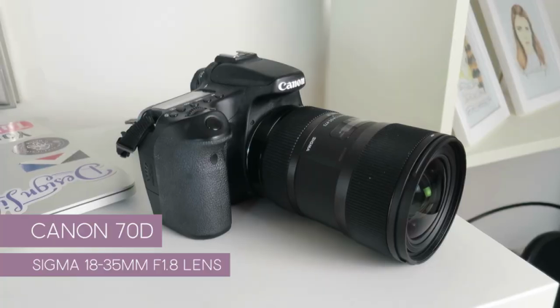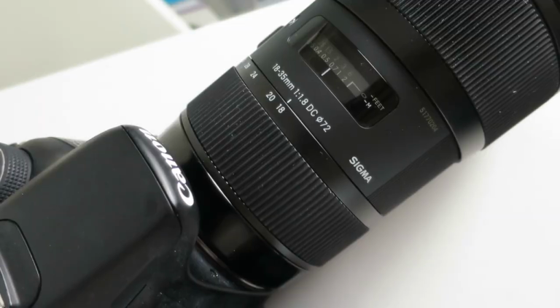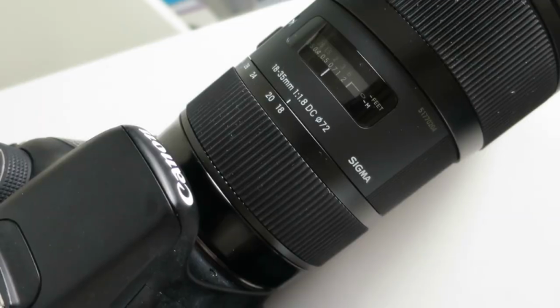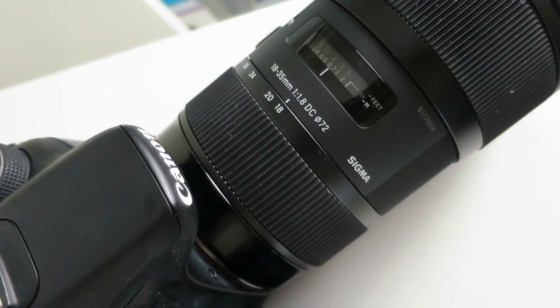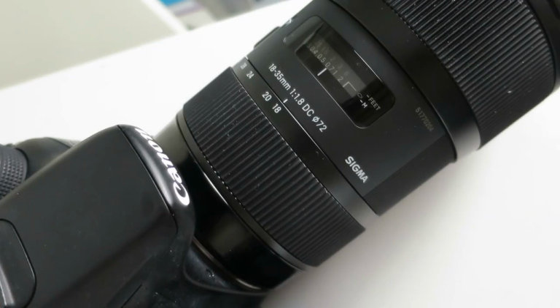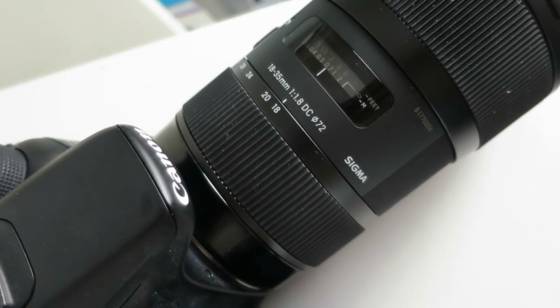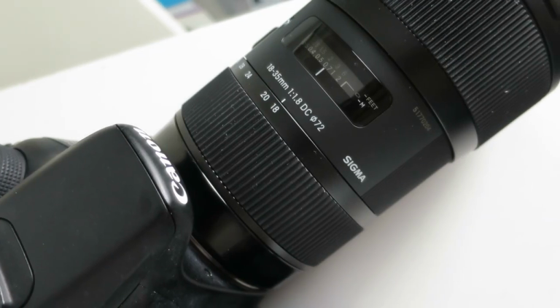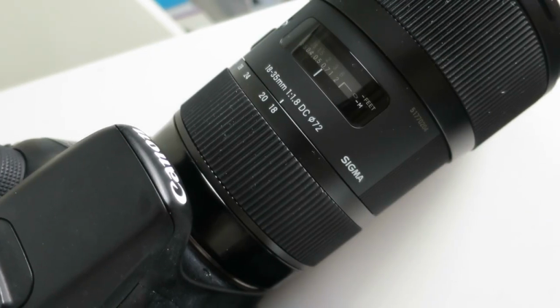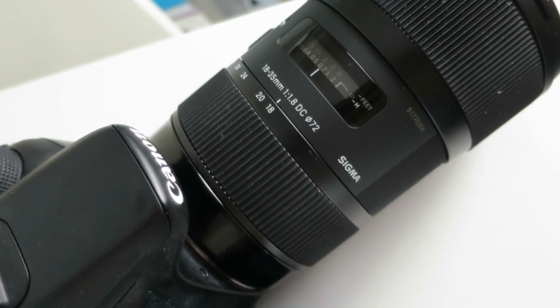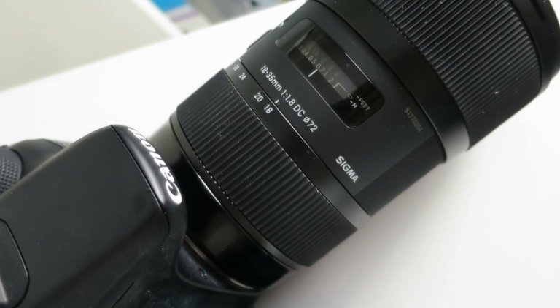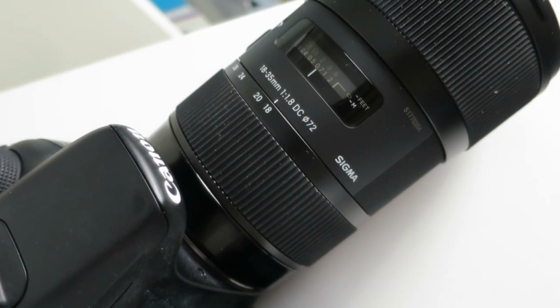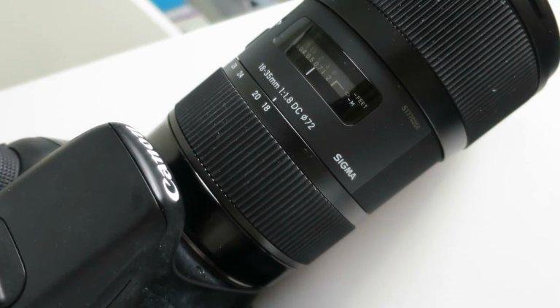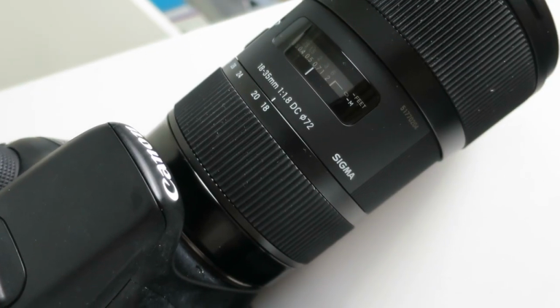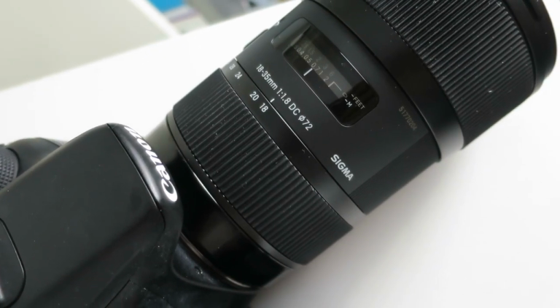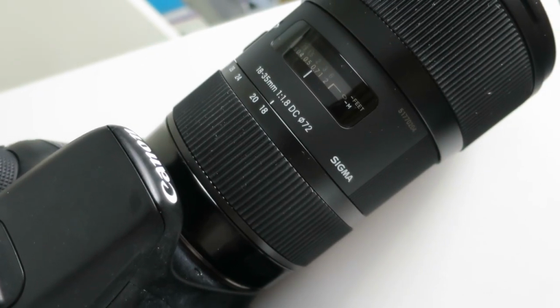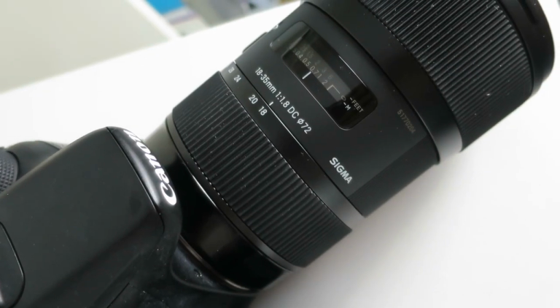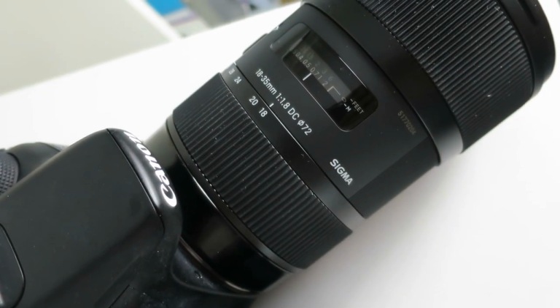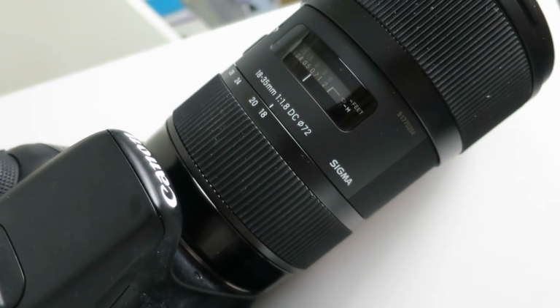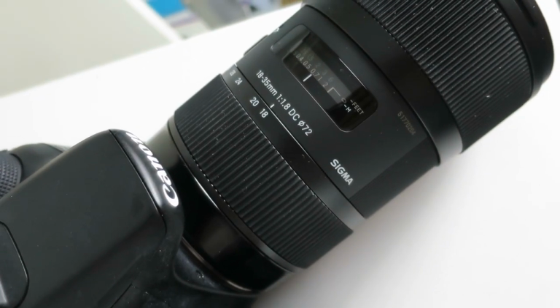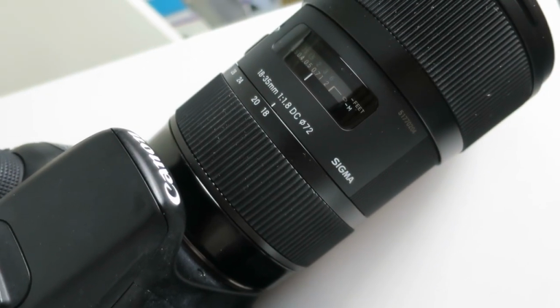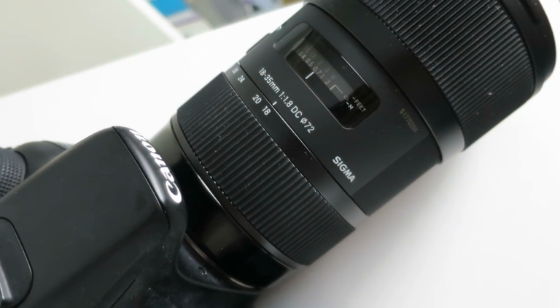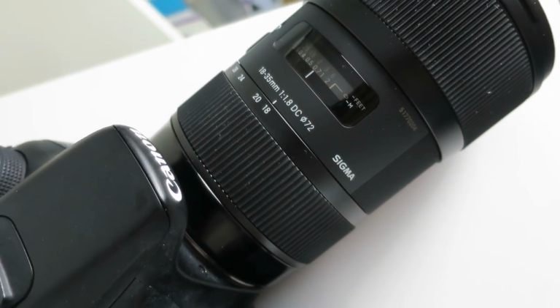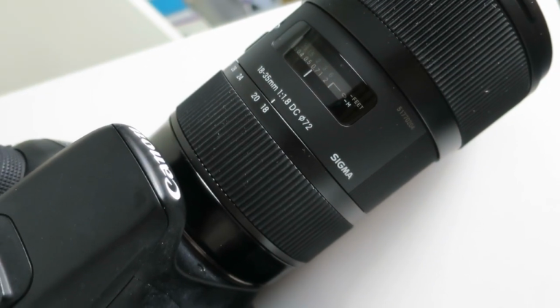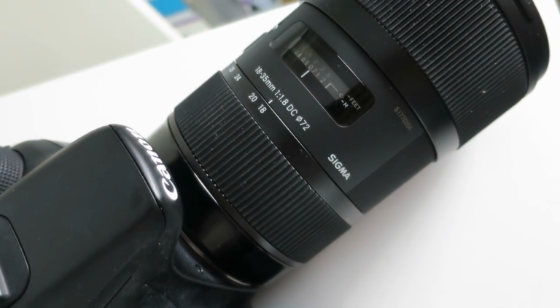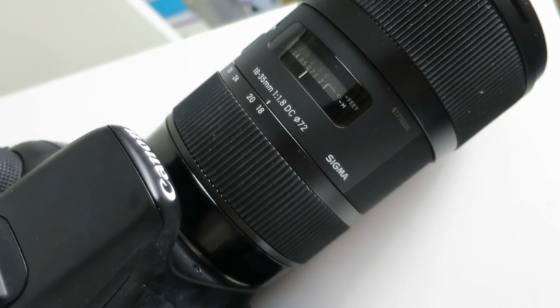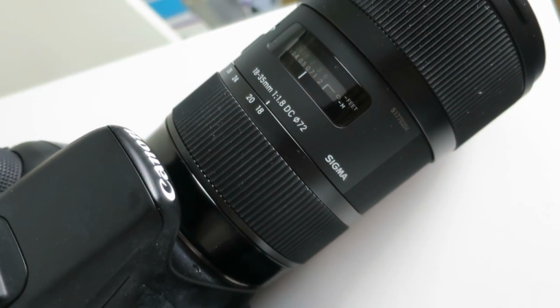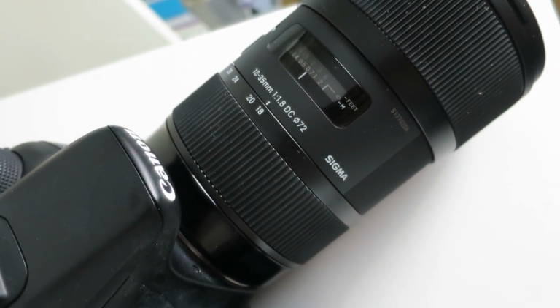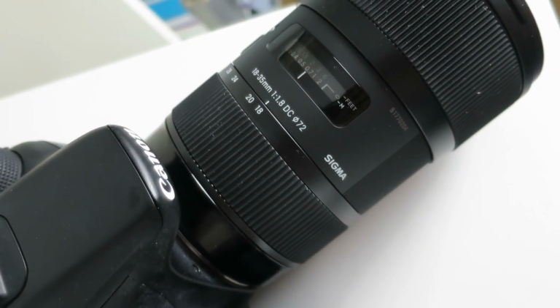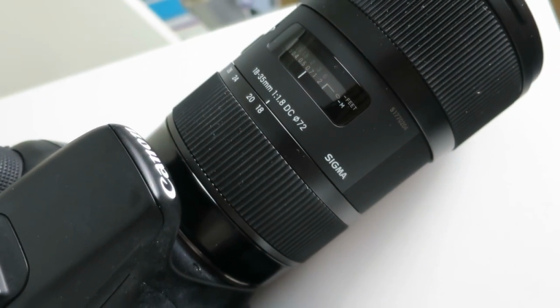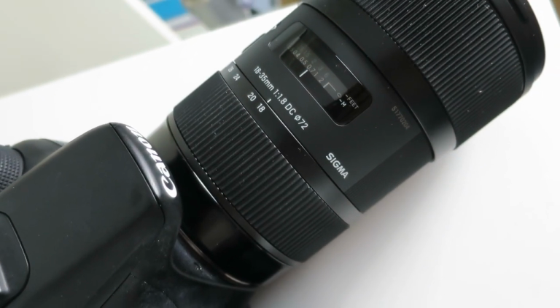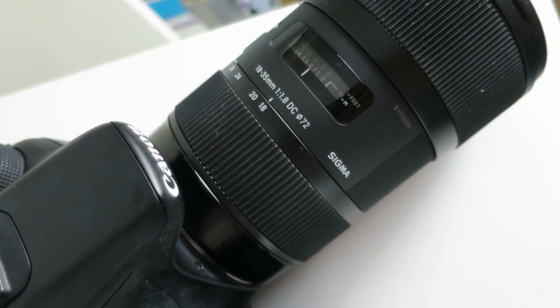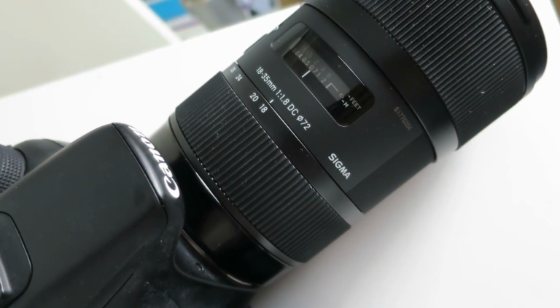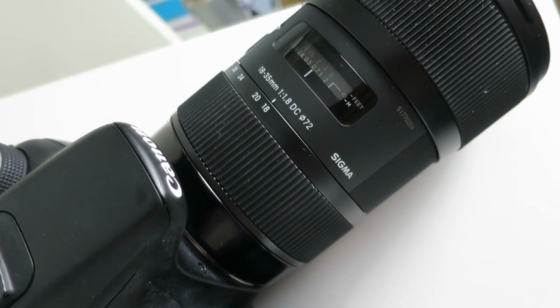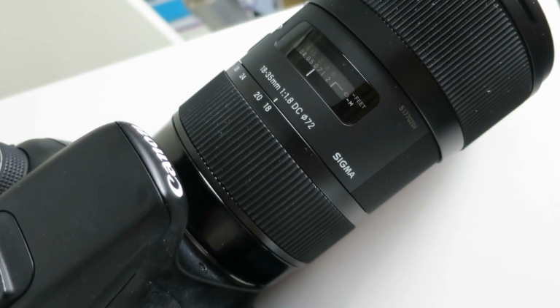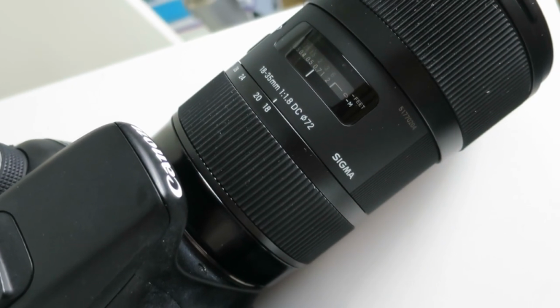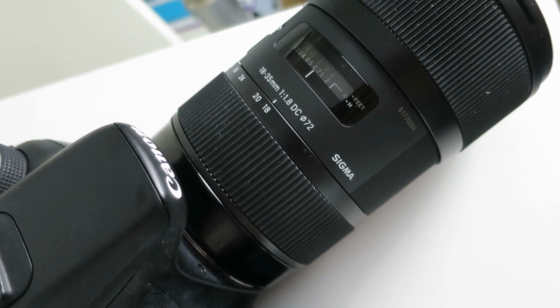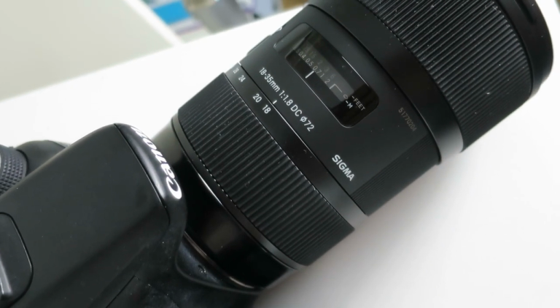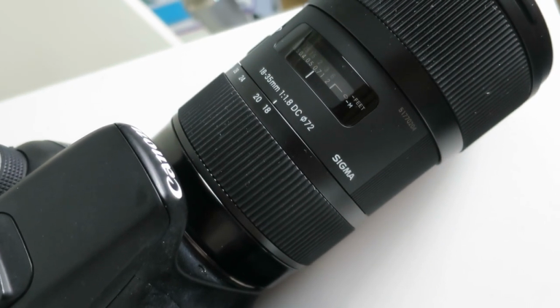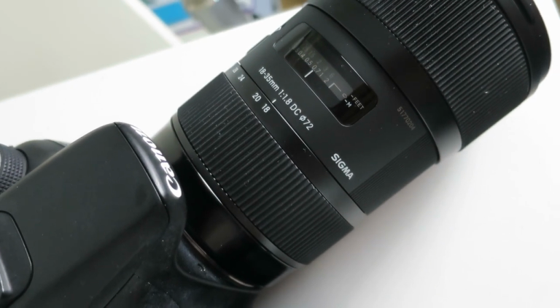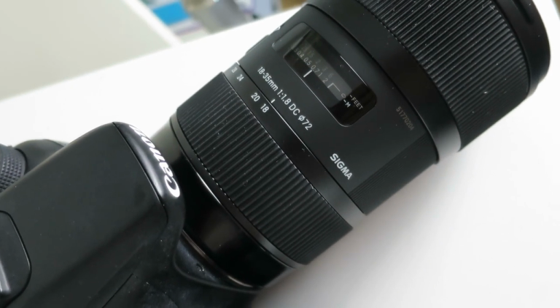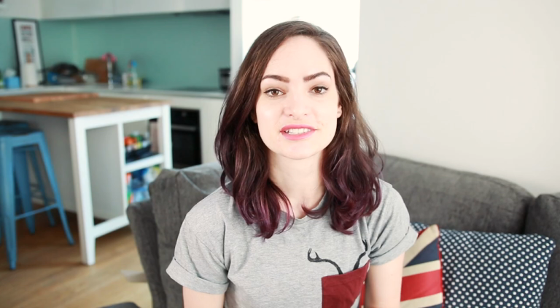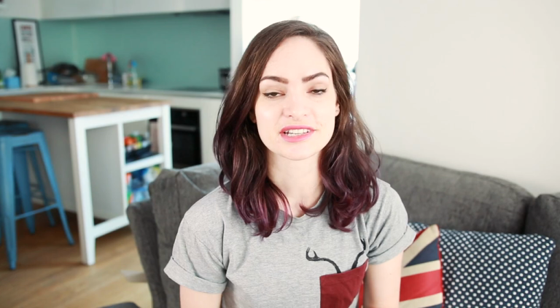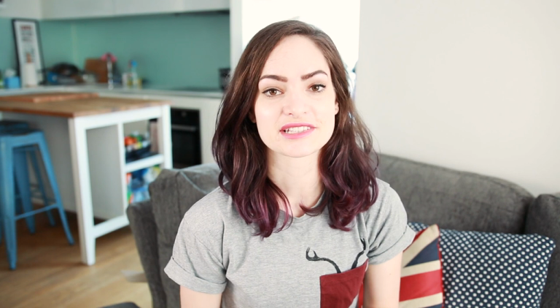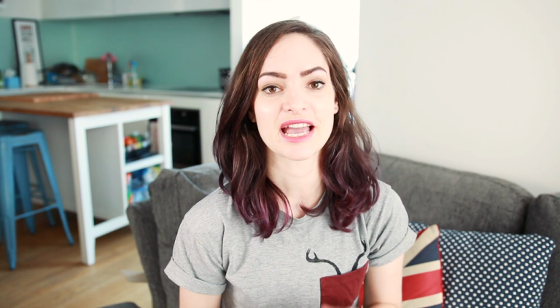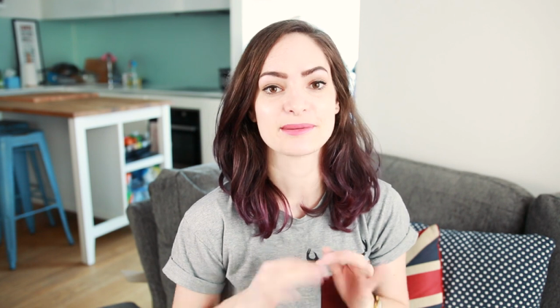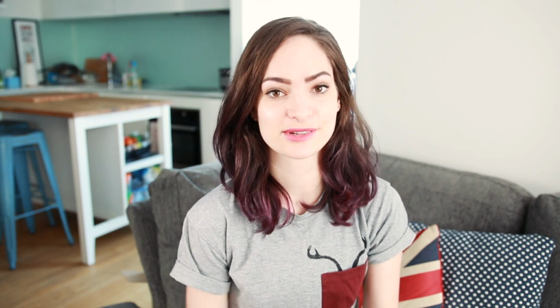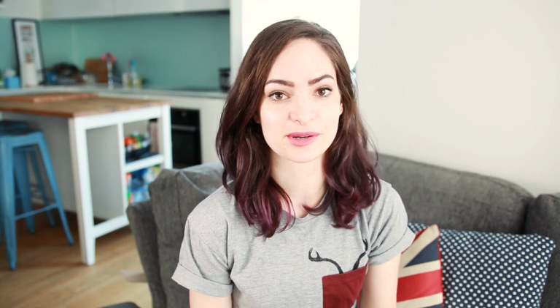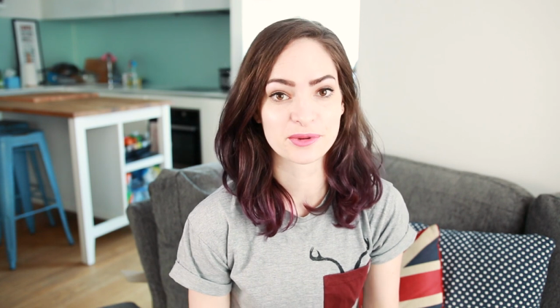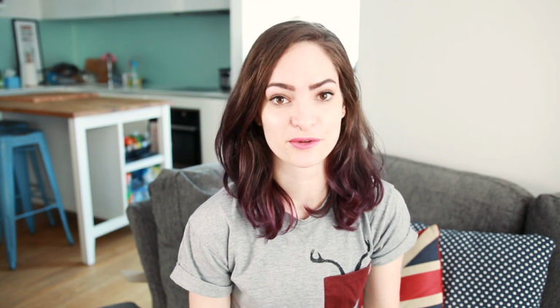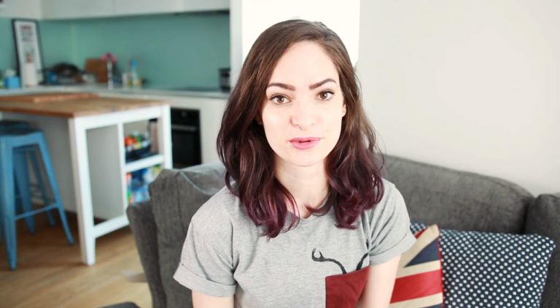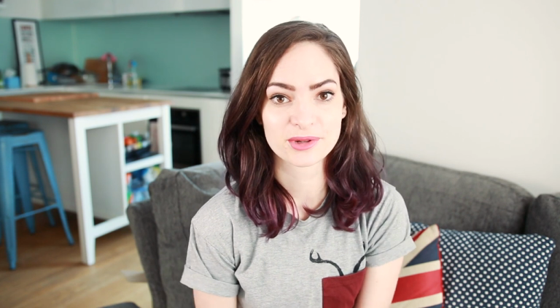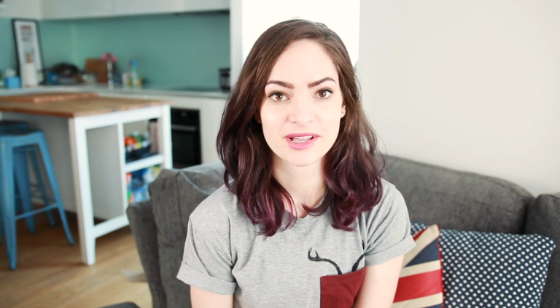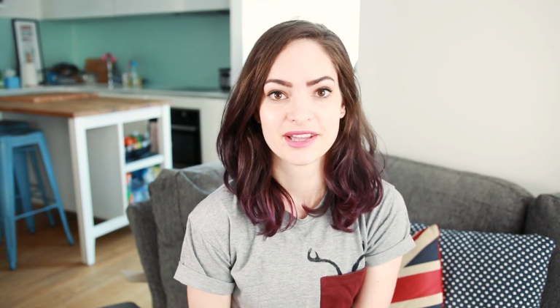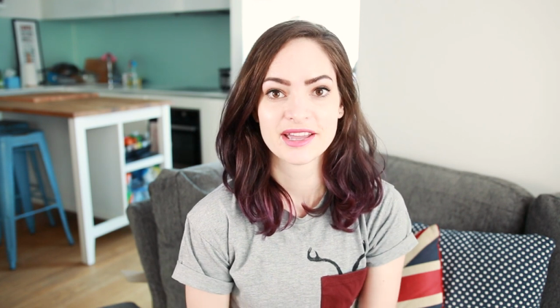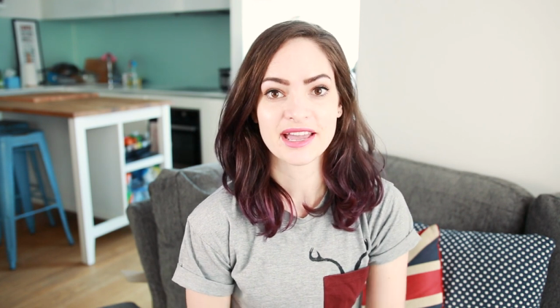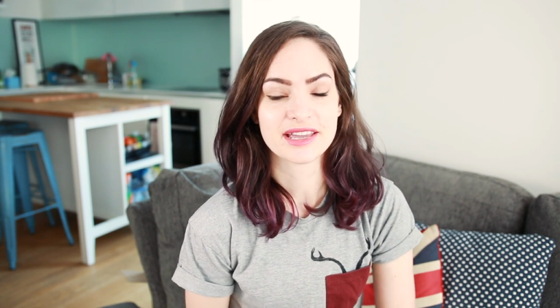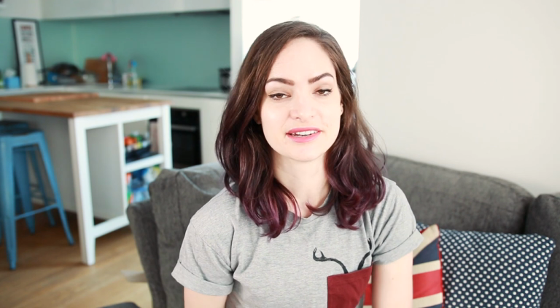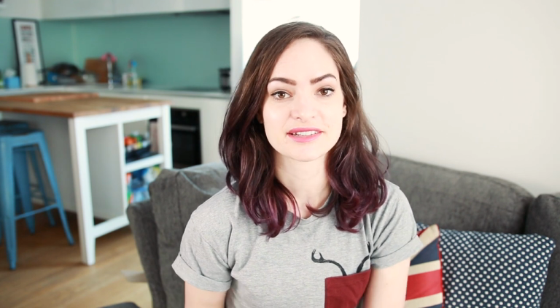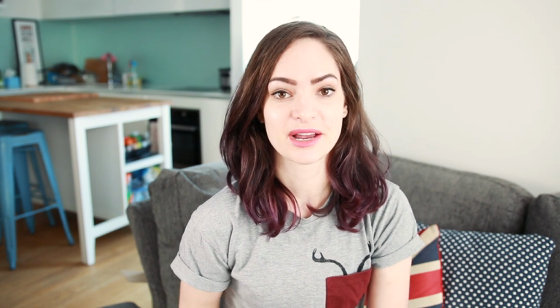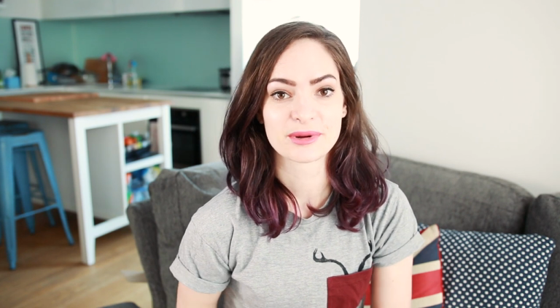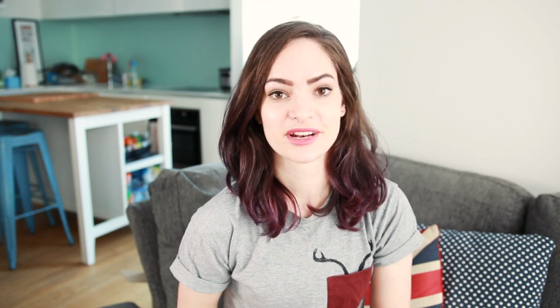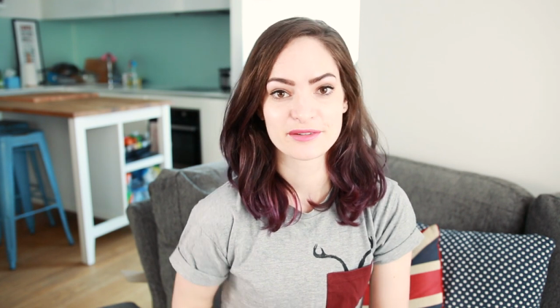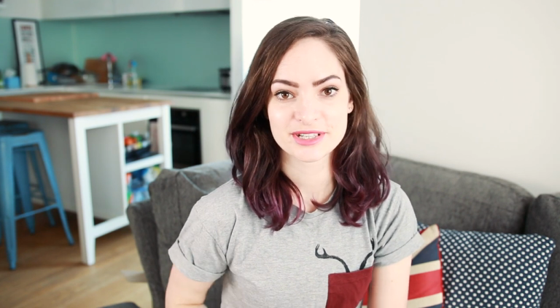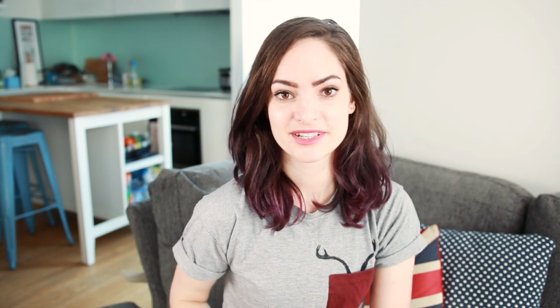But recently, thanks to YouTube NextUp, I got this Sigma 18-35mm lens which is just absolutely beautiful and I really love it.